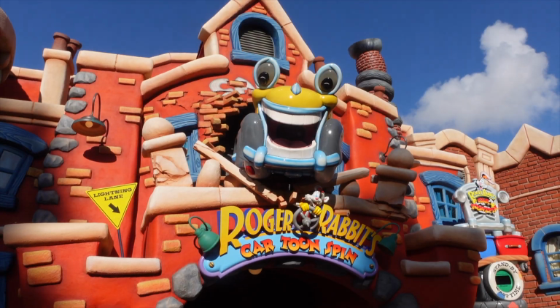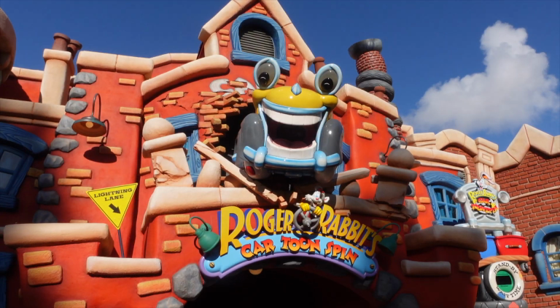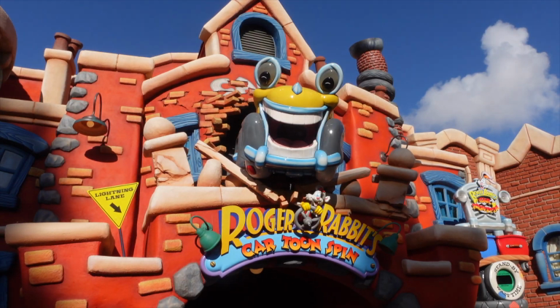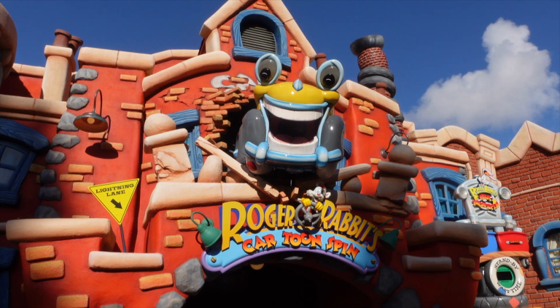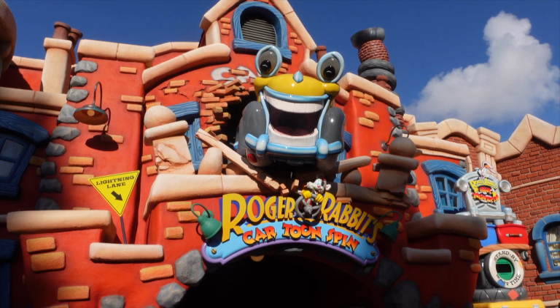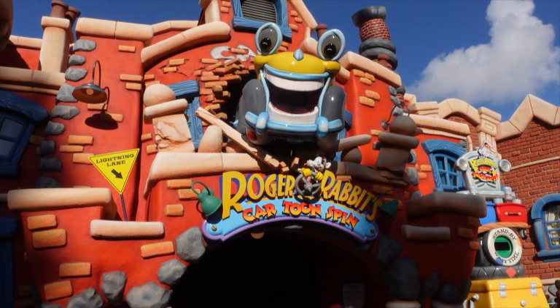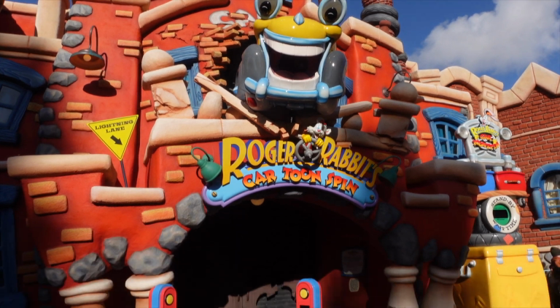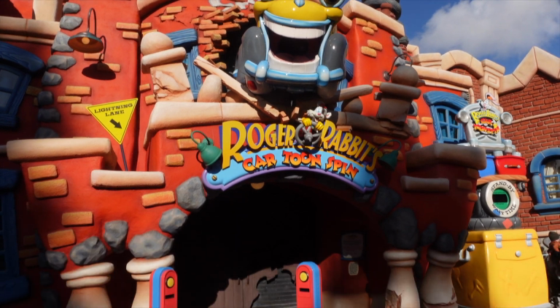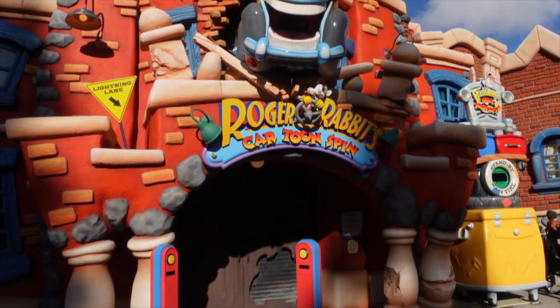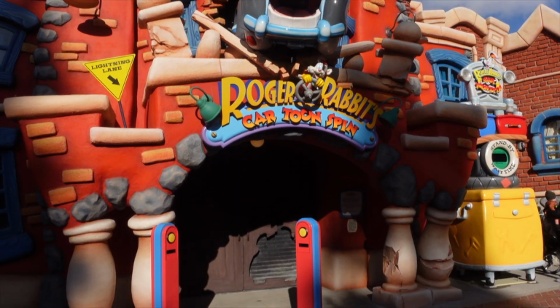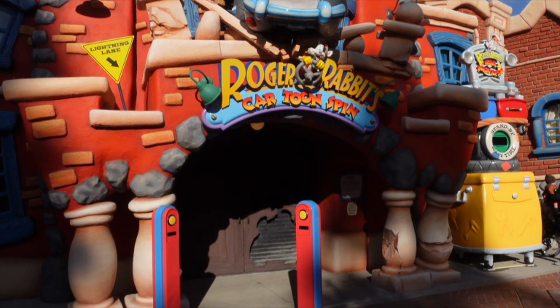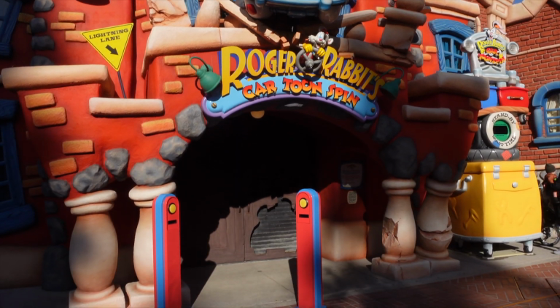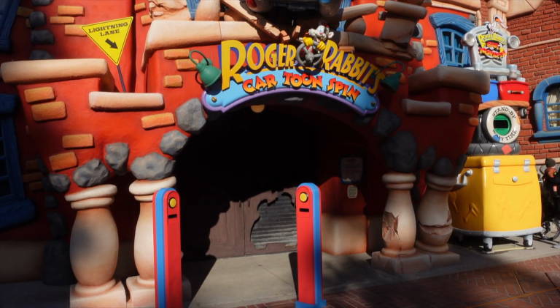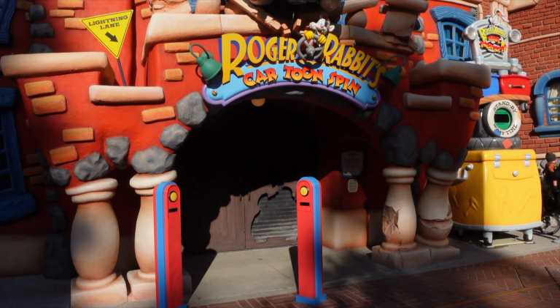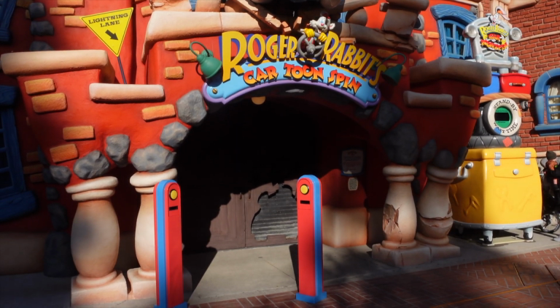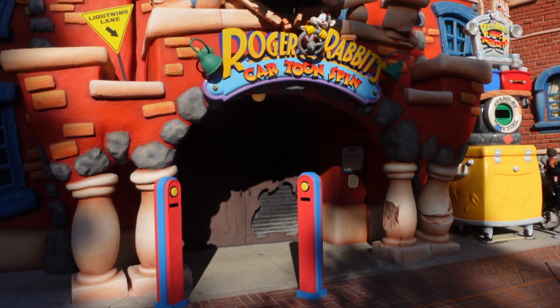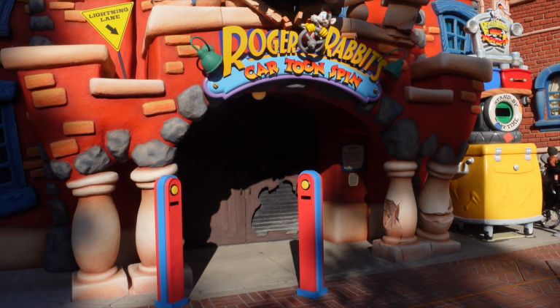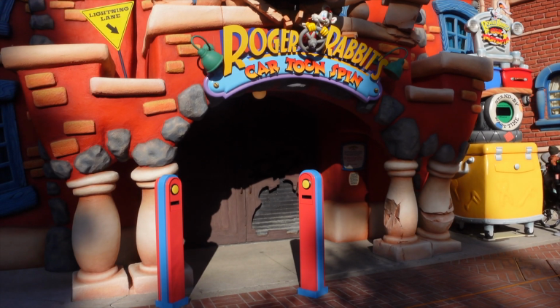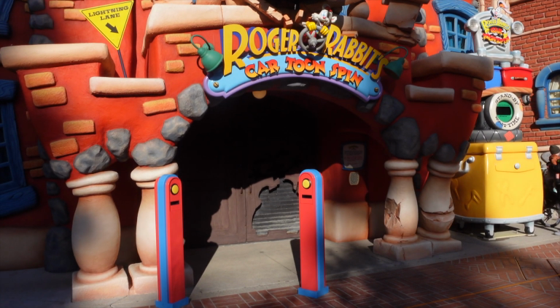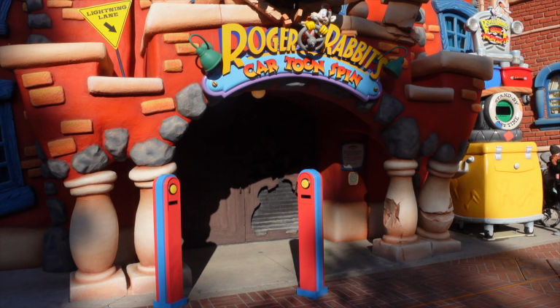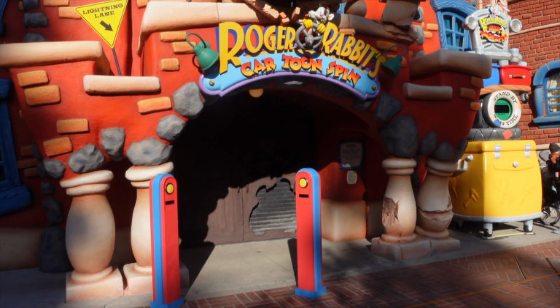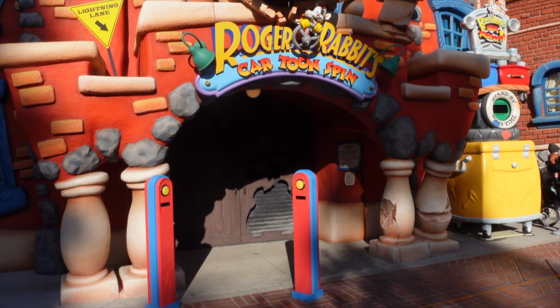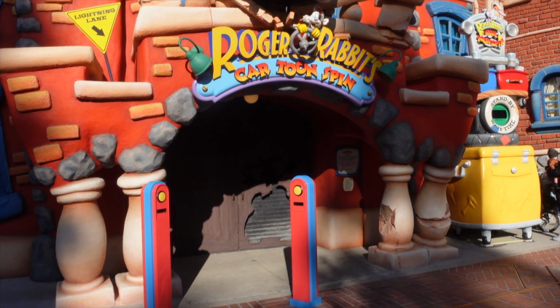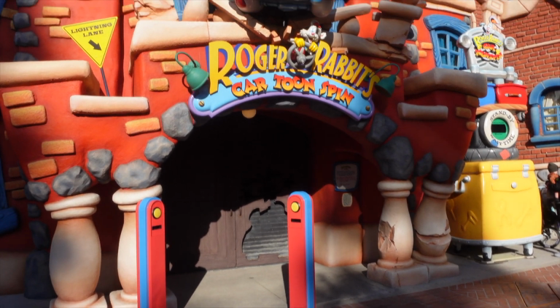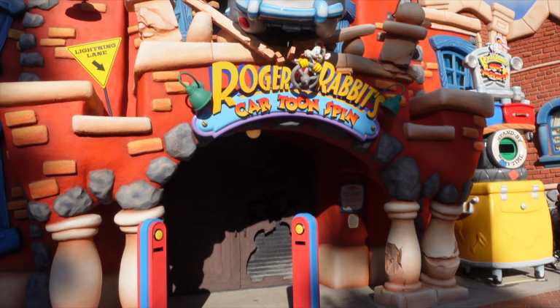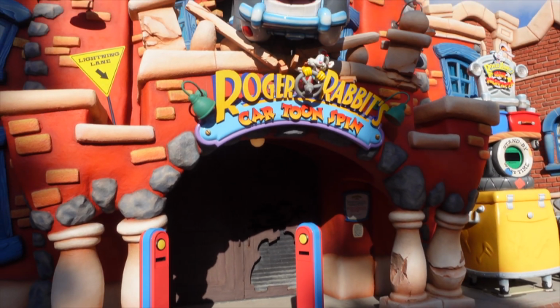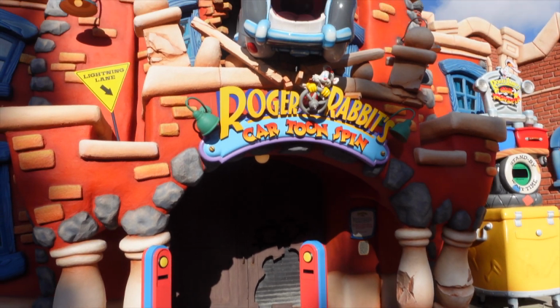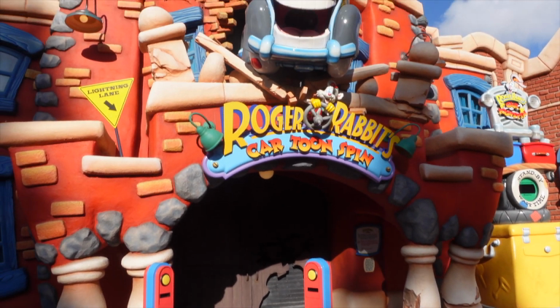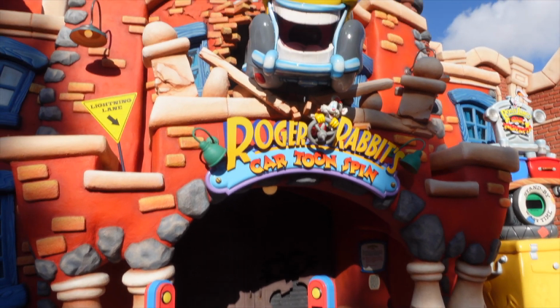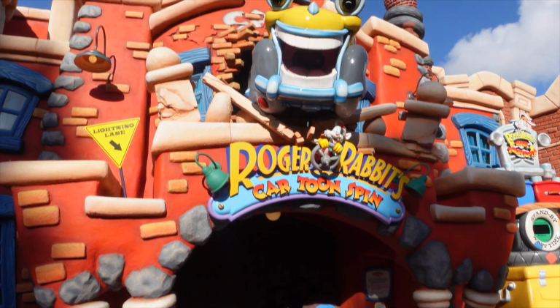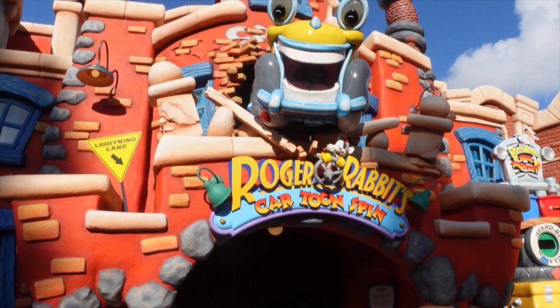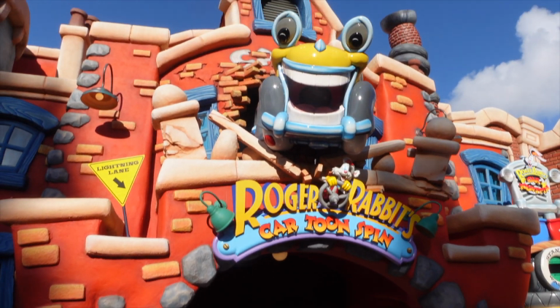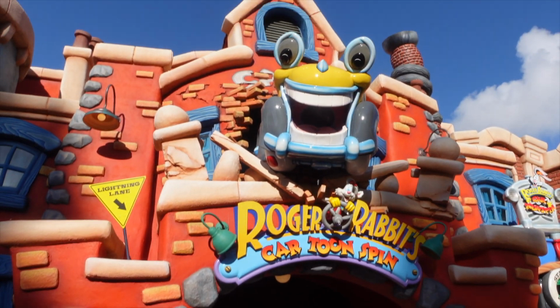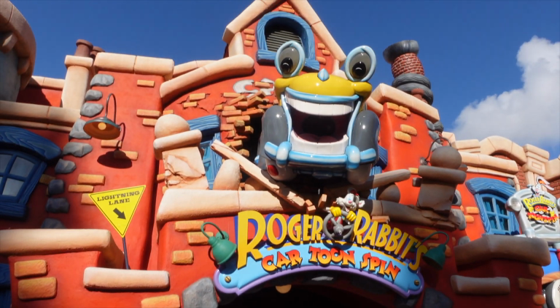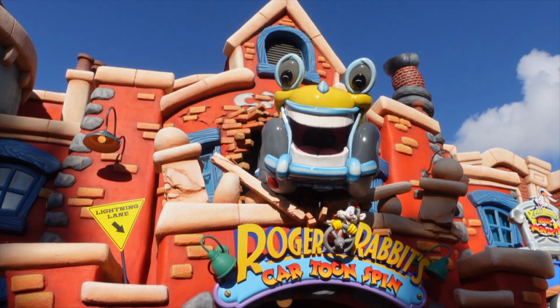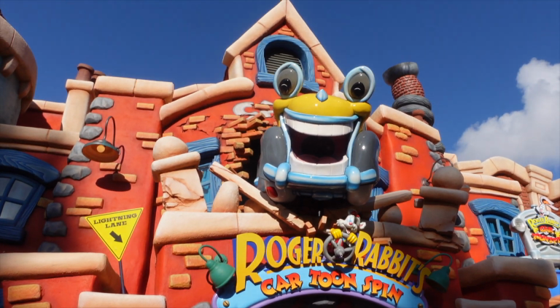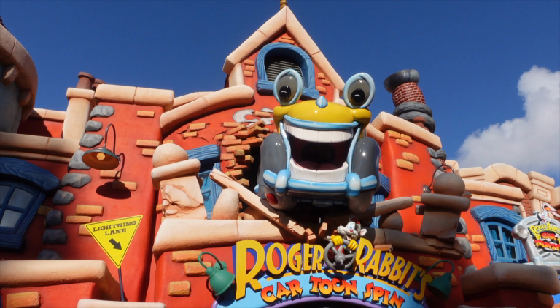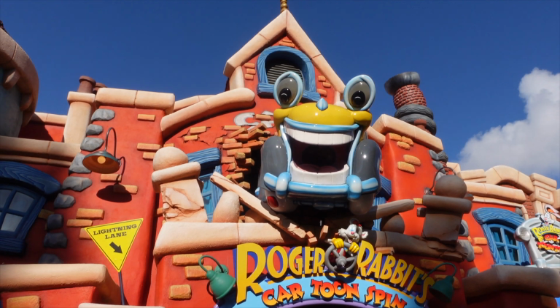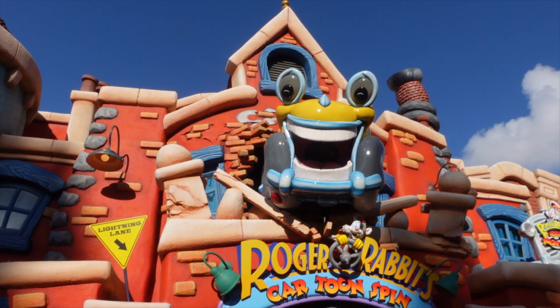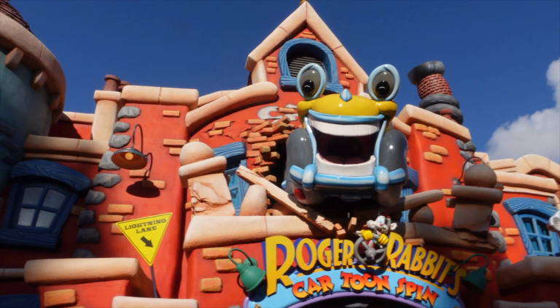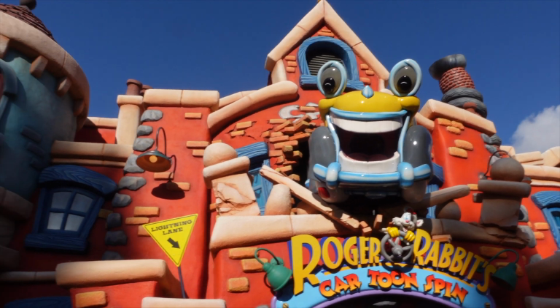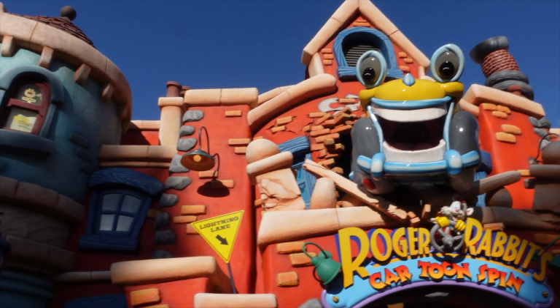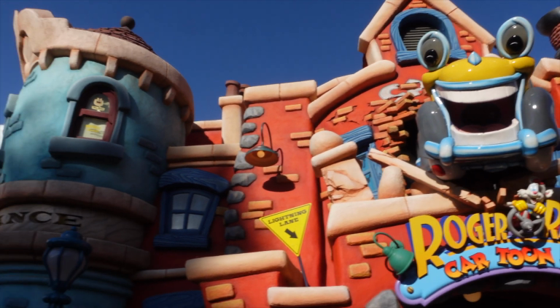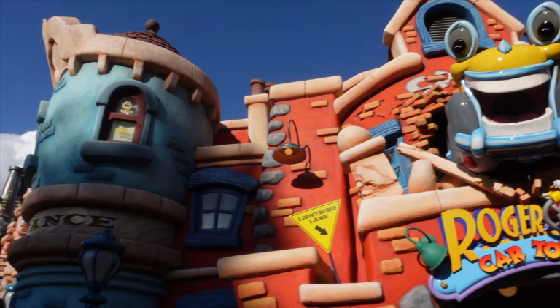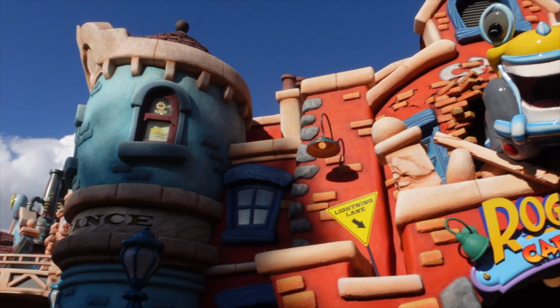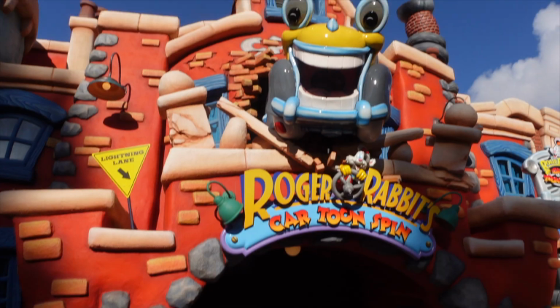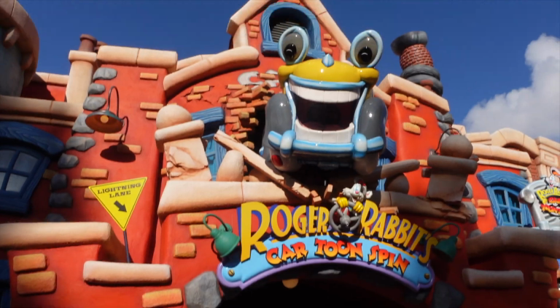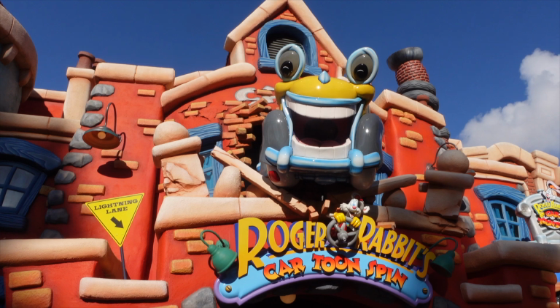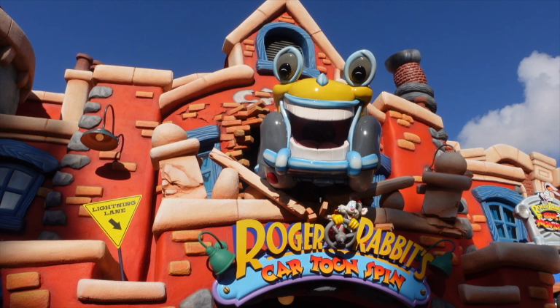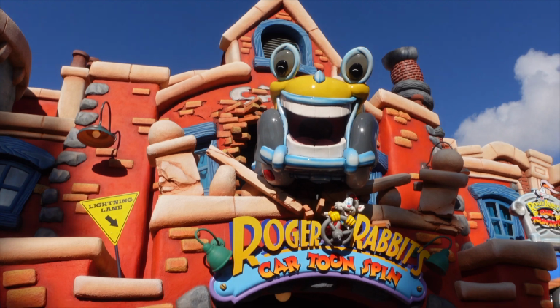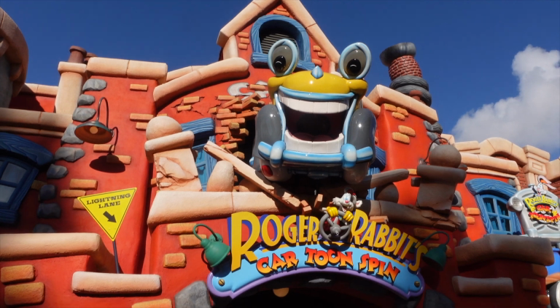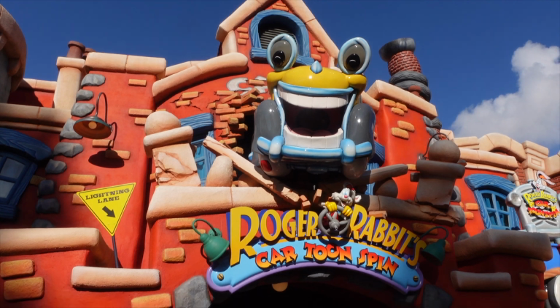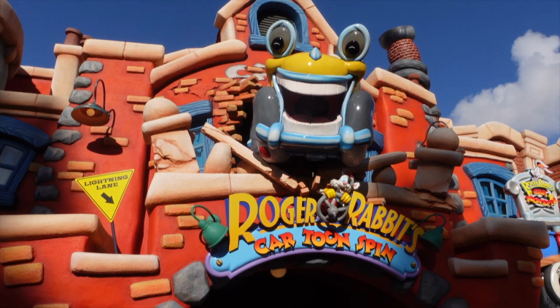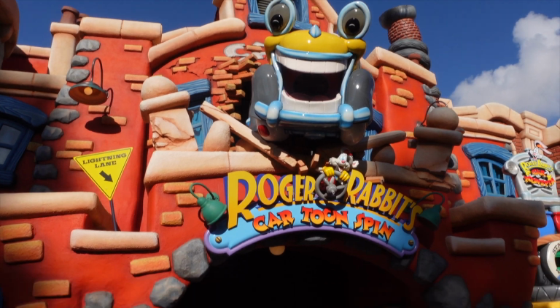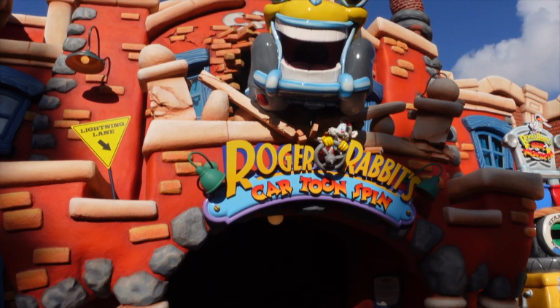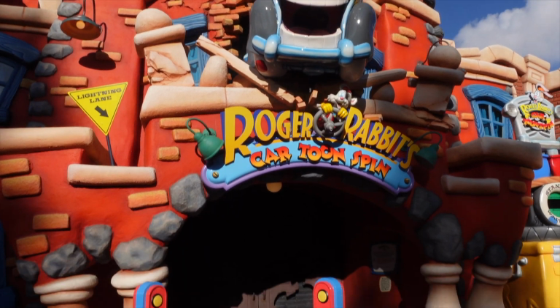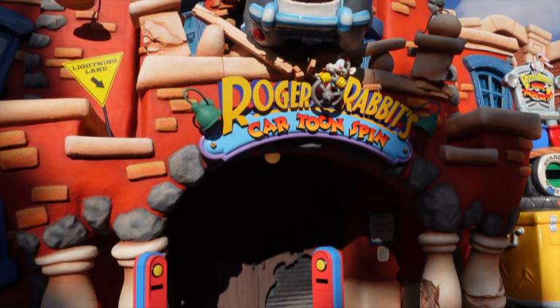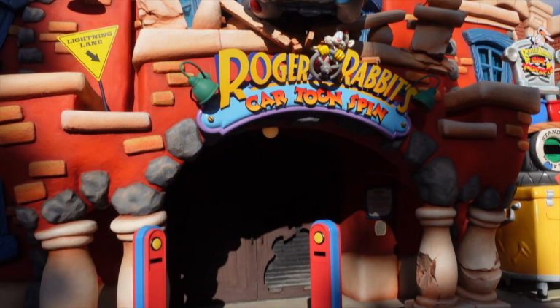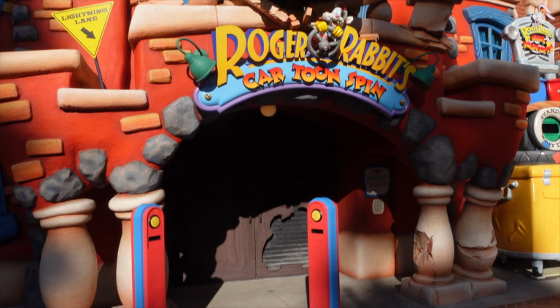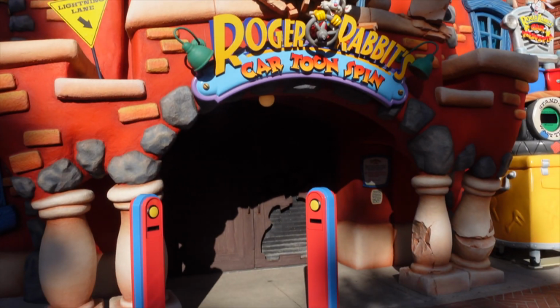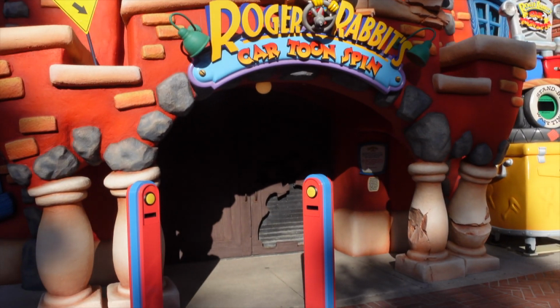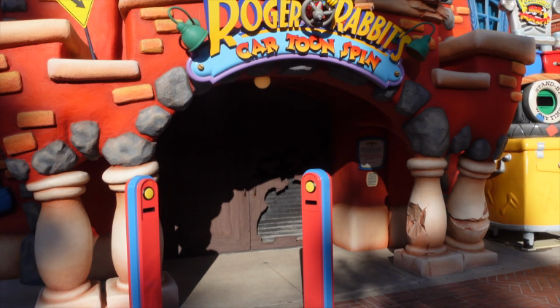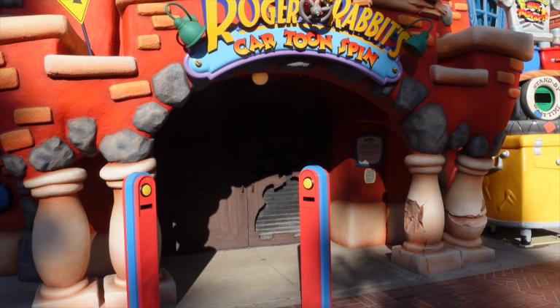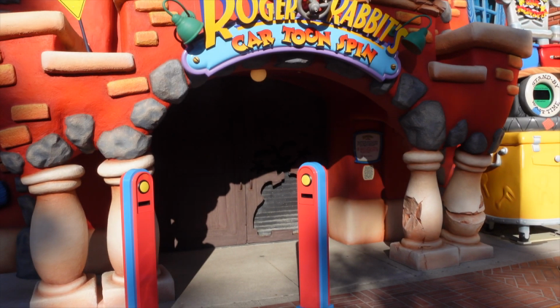Roger Rabbit is currently closed. It'll probably open when Toontown reopens as a whole on March 19th, but for now you cannot ride this attraction.